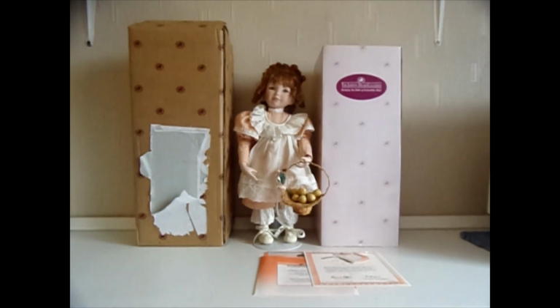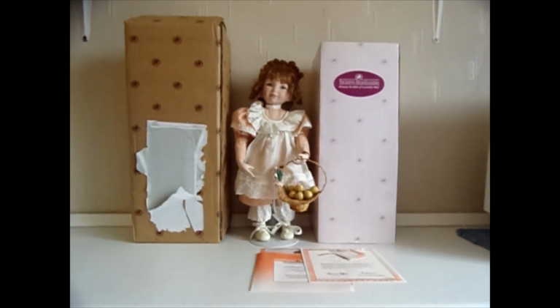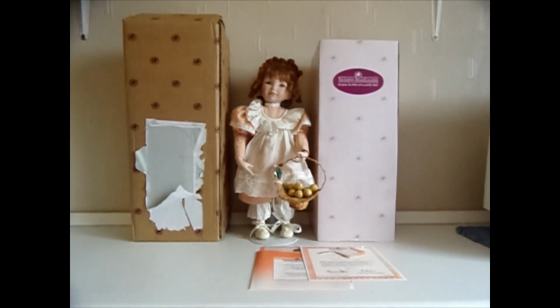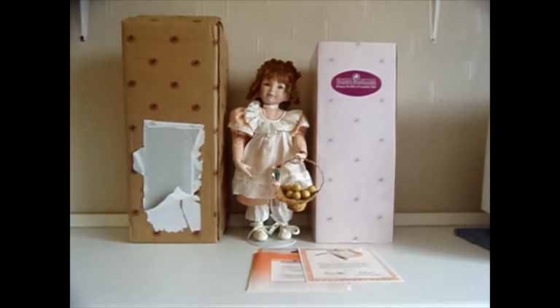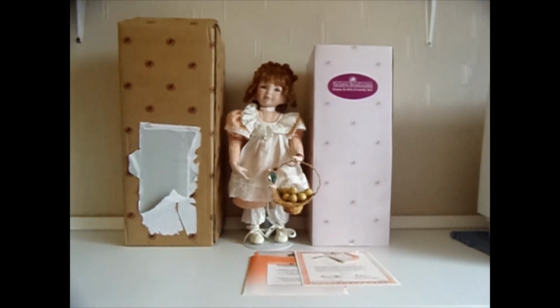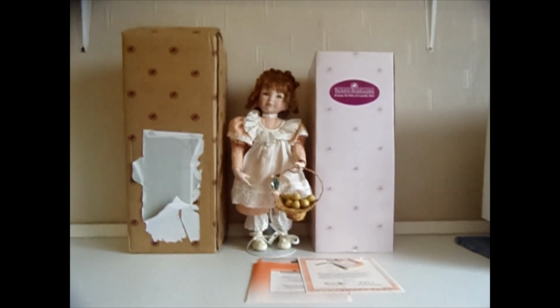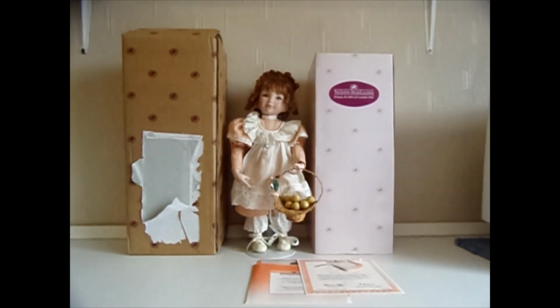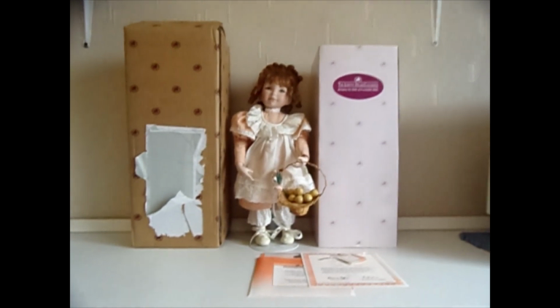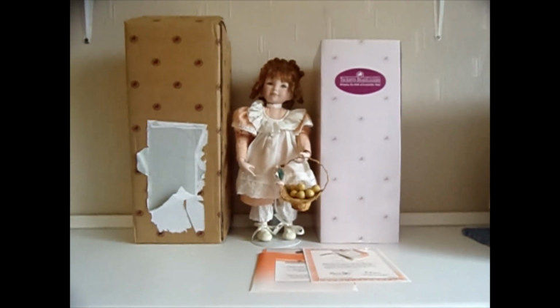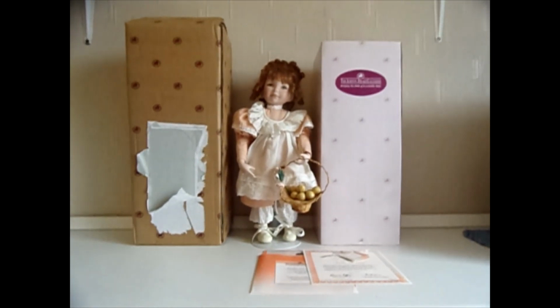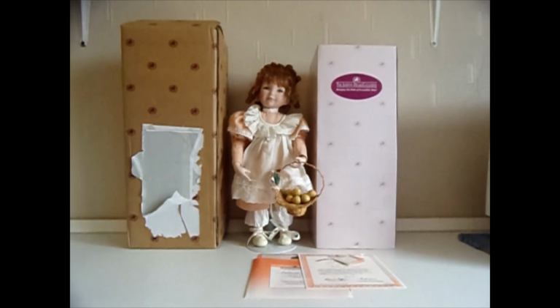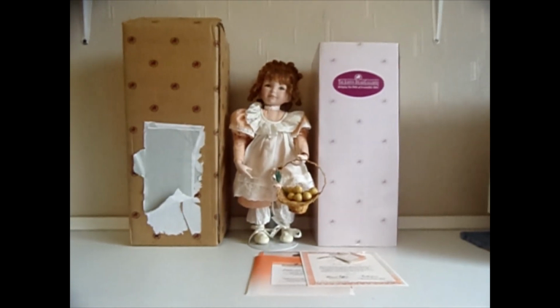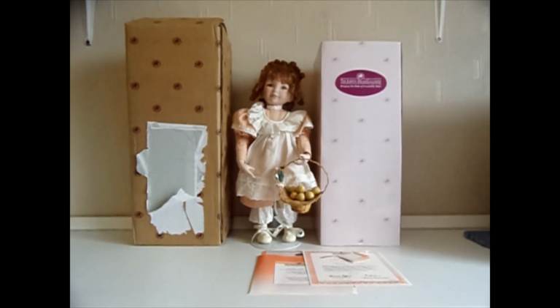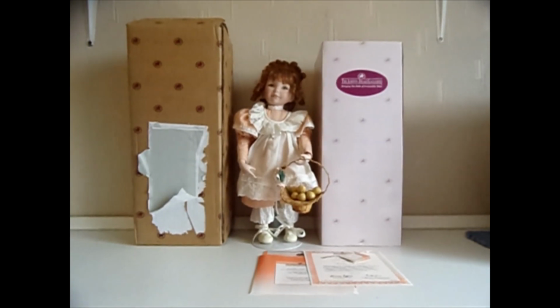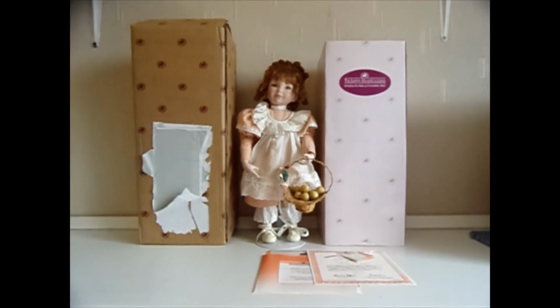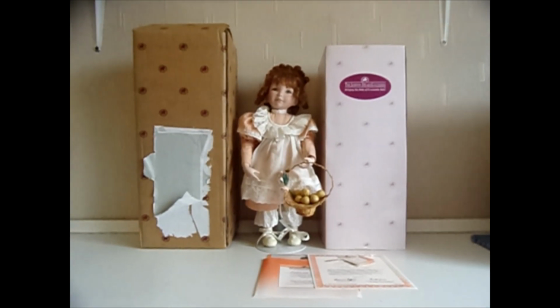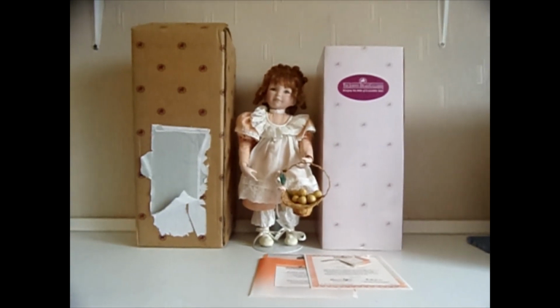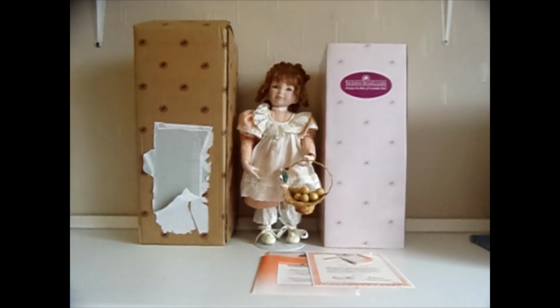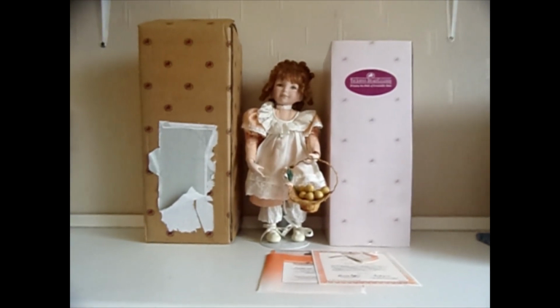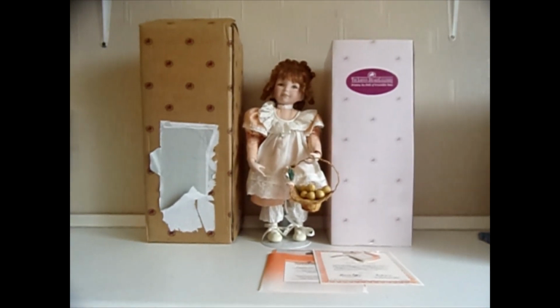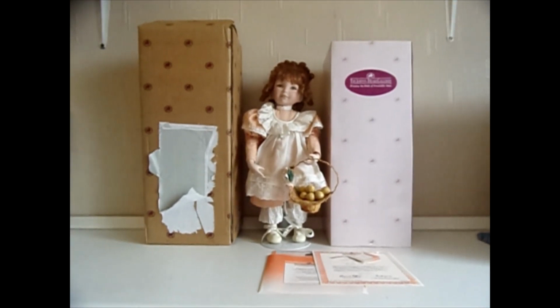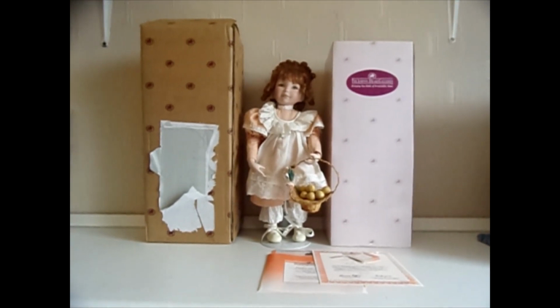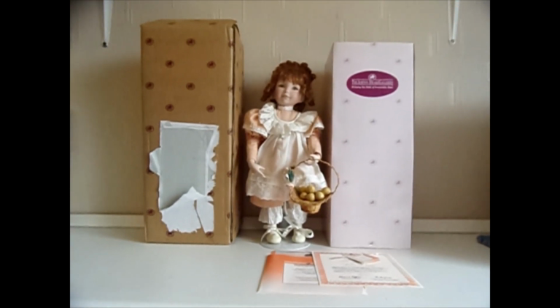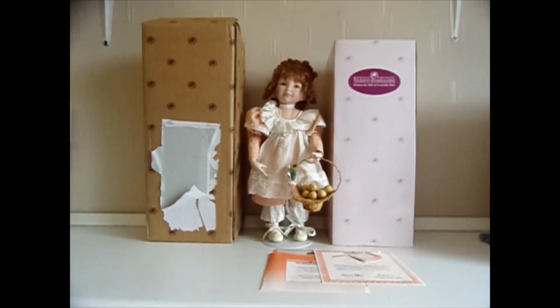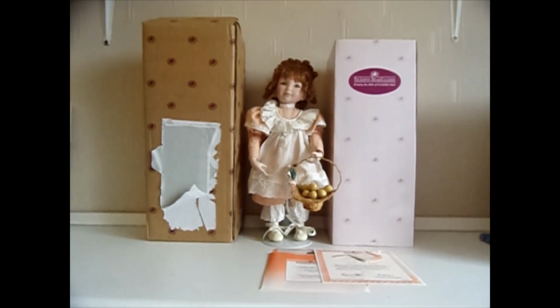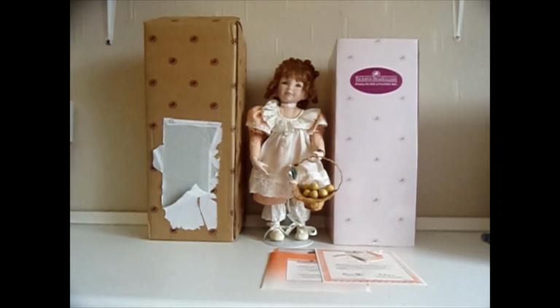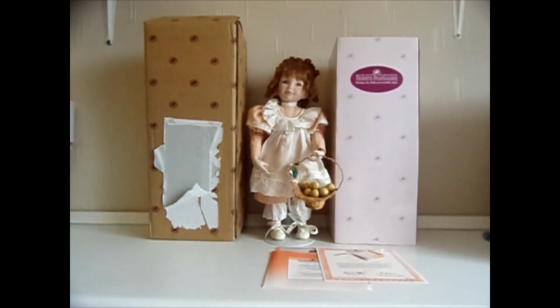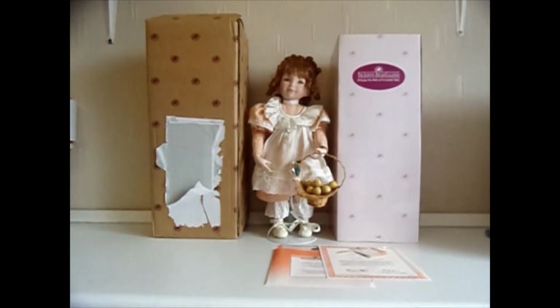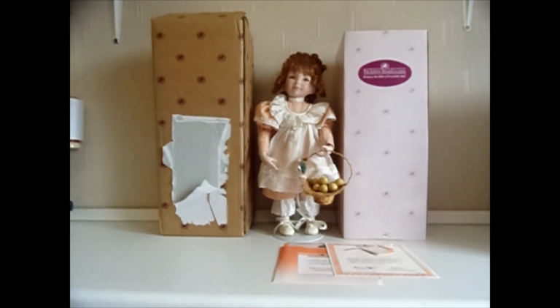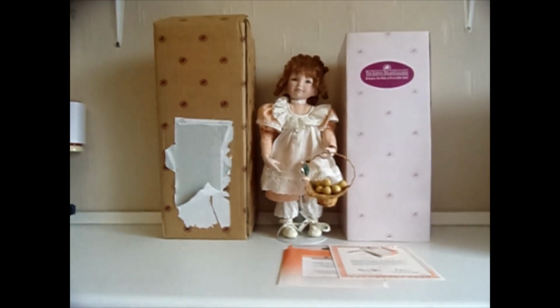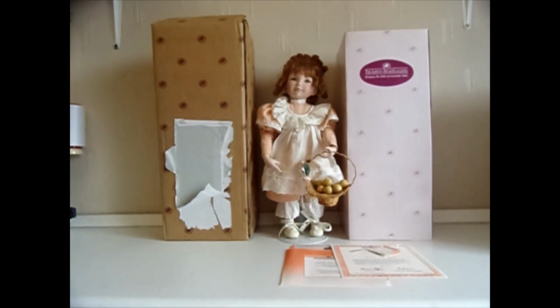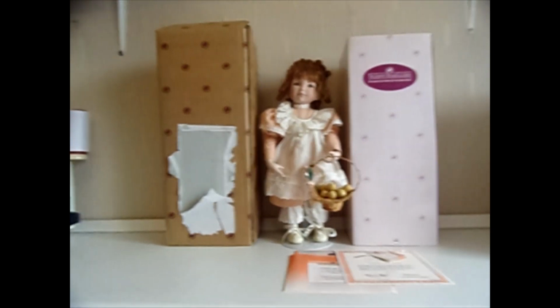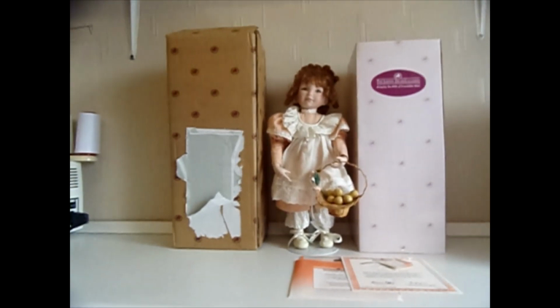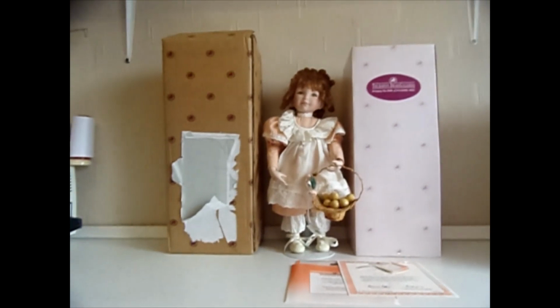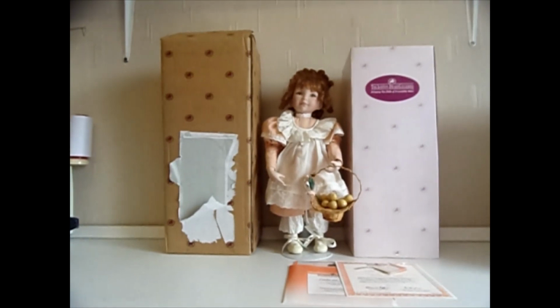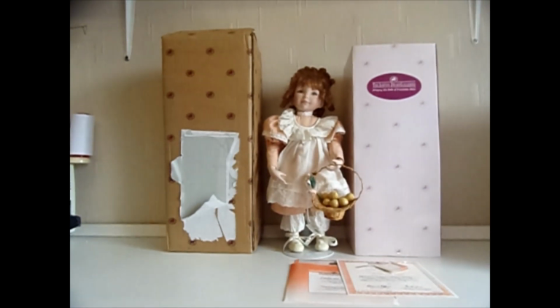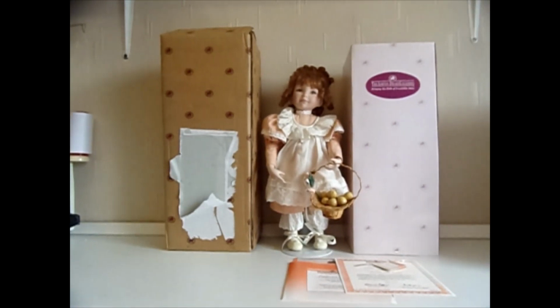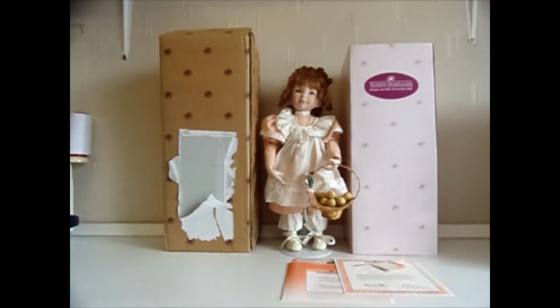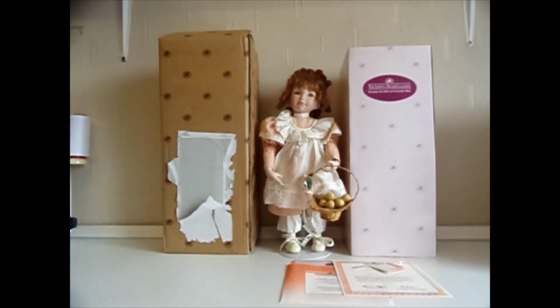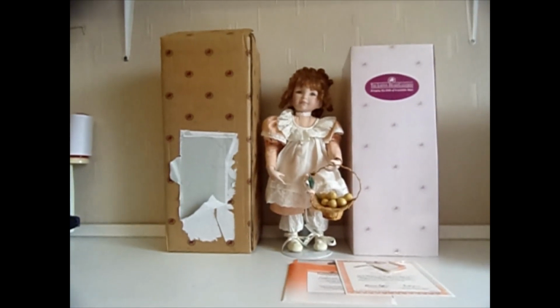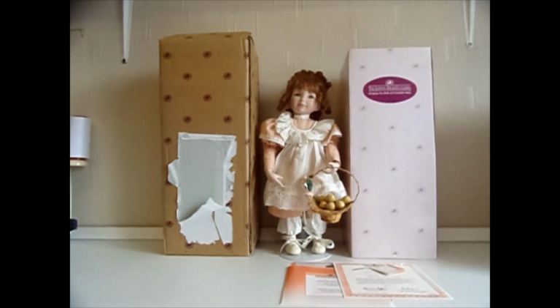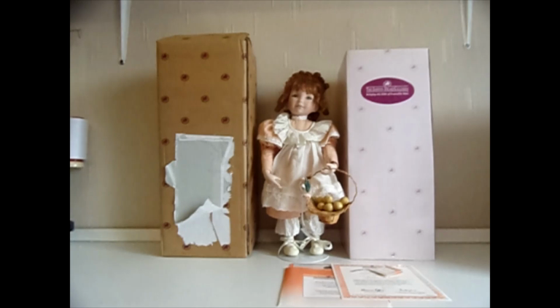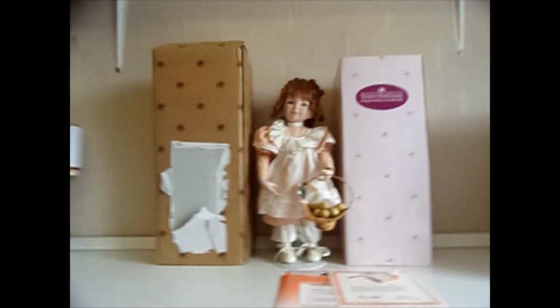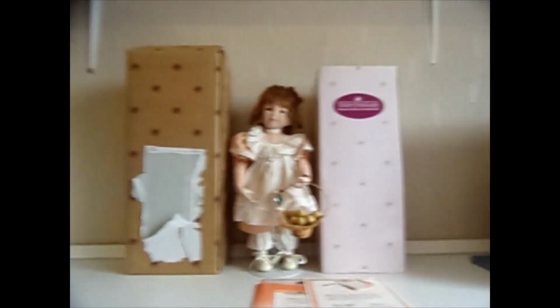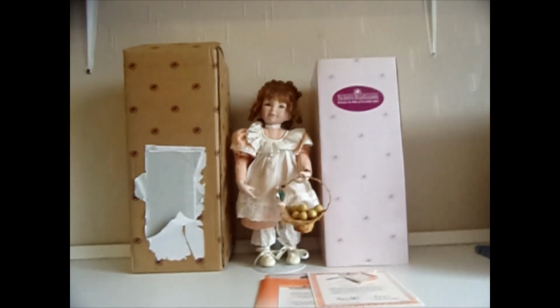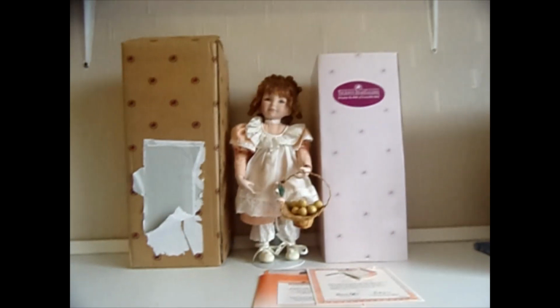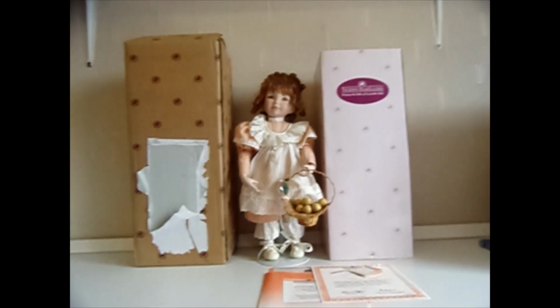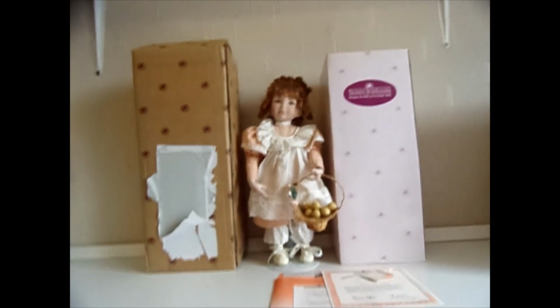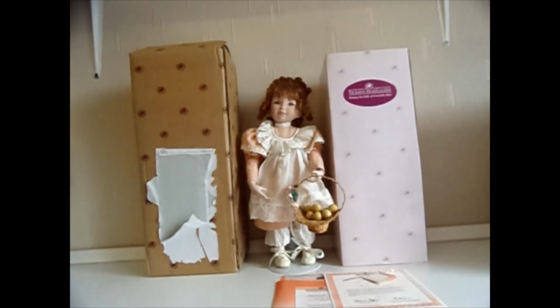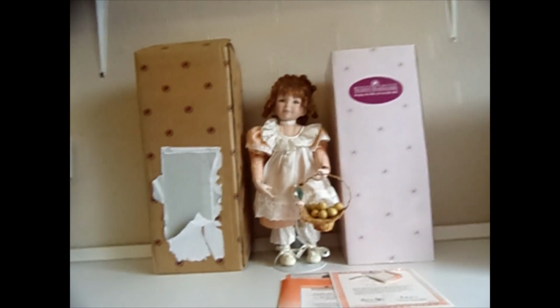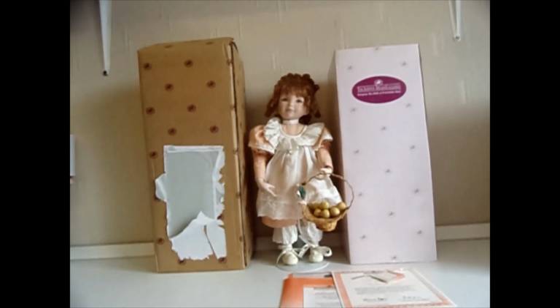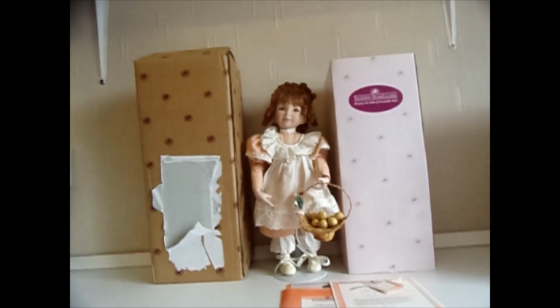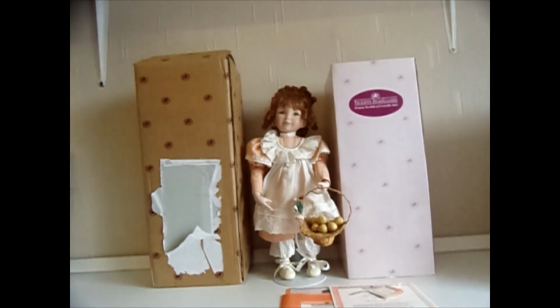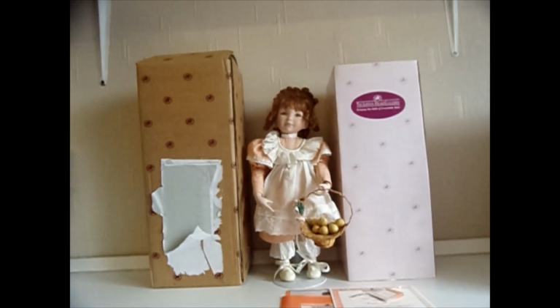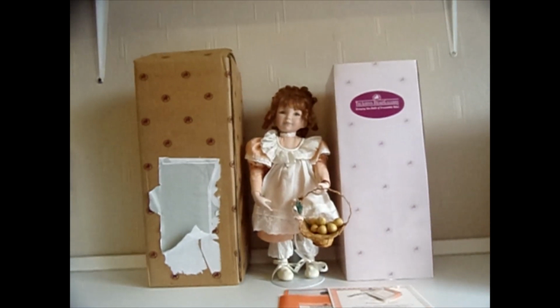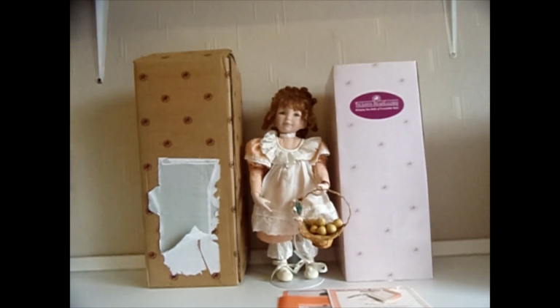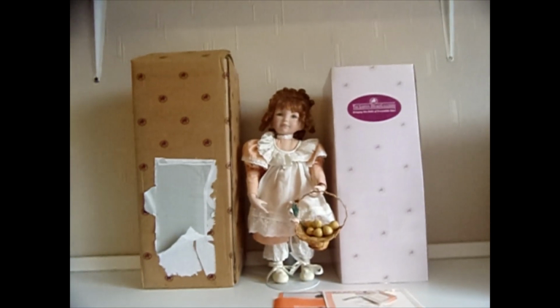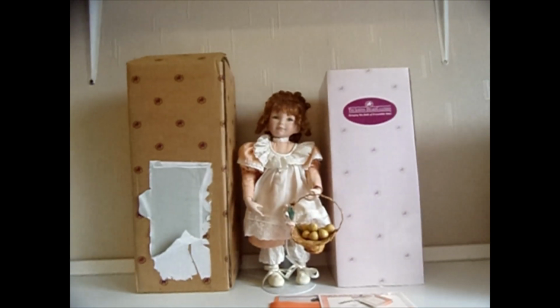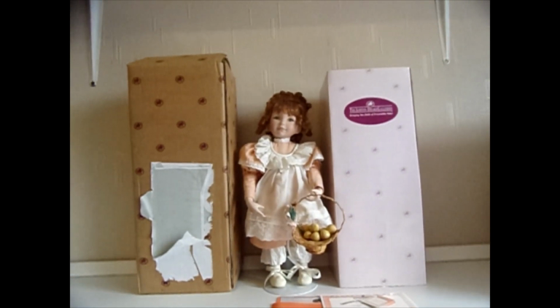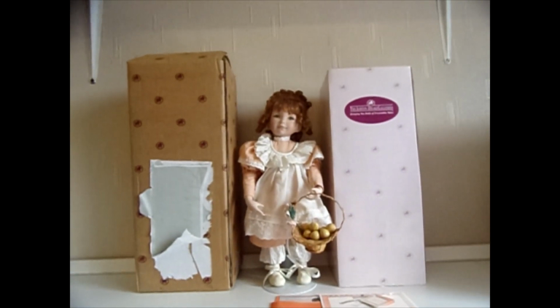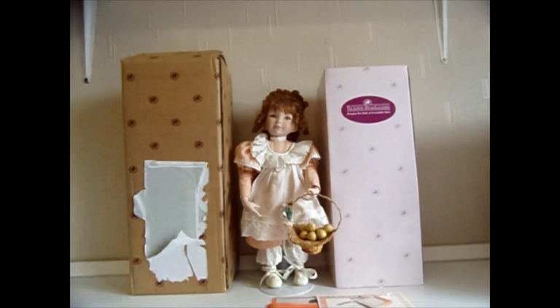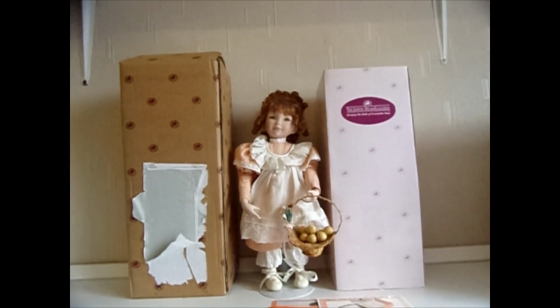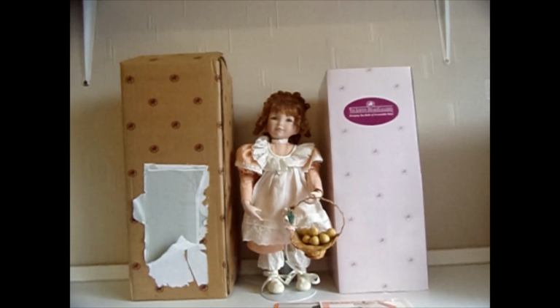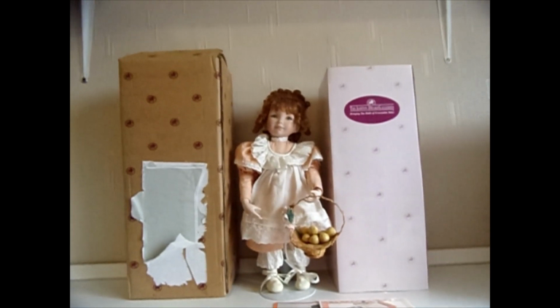Hi everyone, this is another item I've got for sale. It is an Ashton Drake Galleries Peaches and Cream doll.